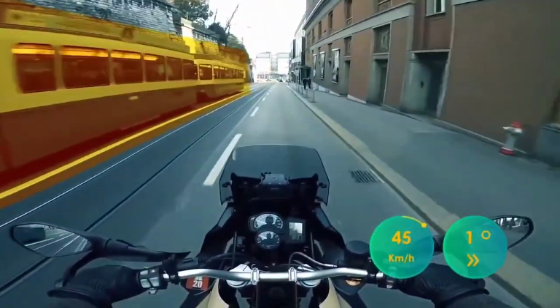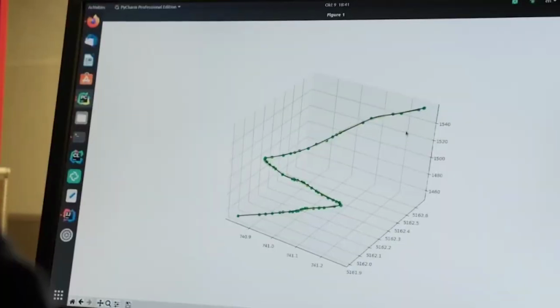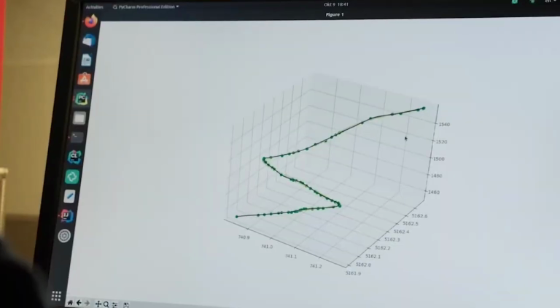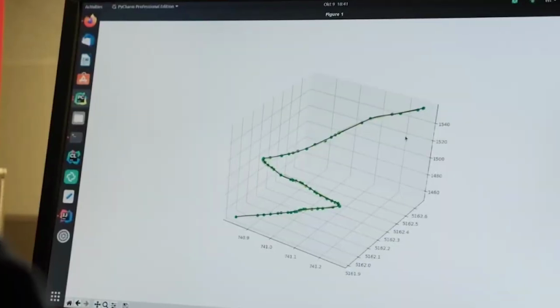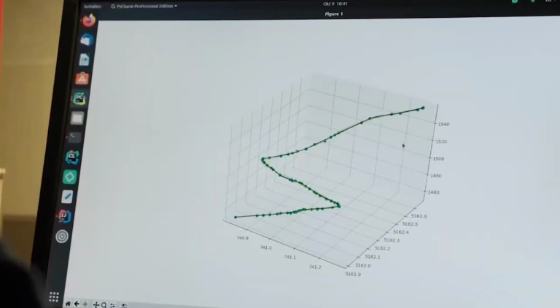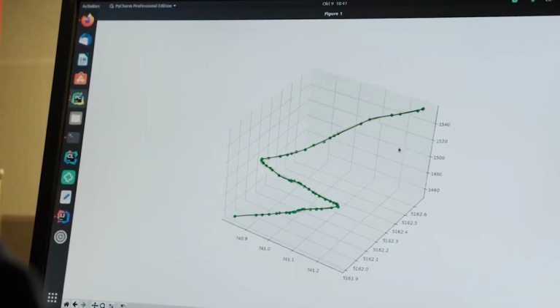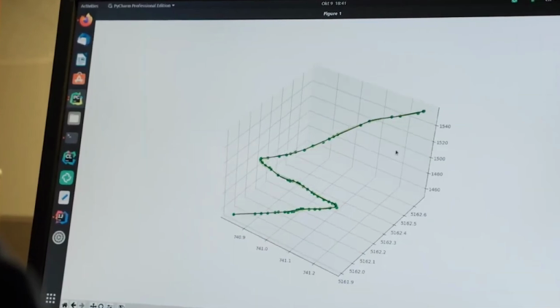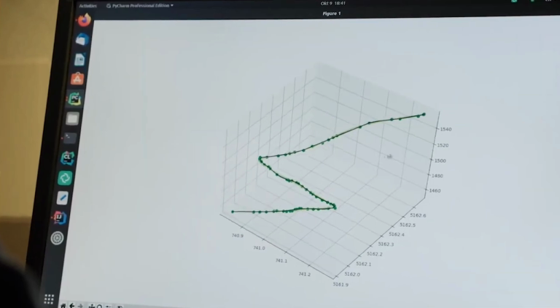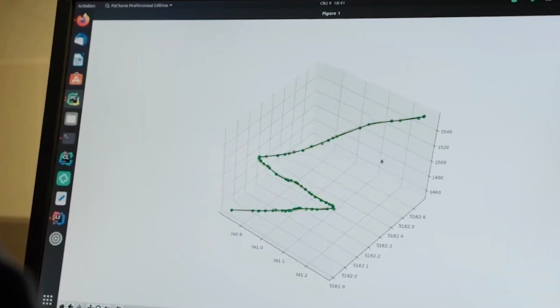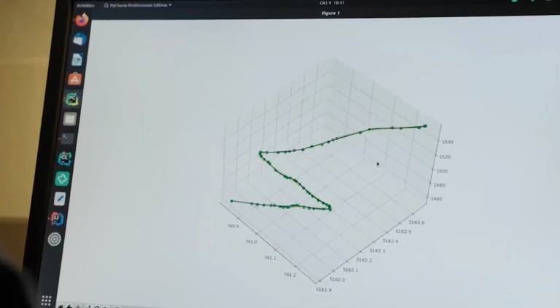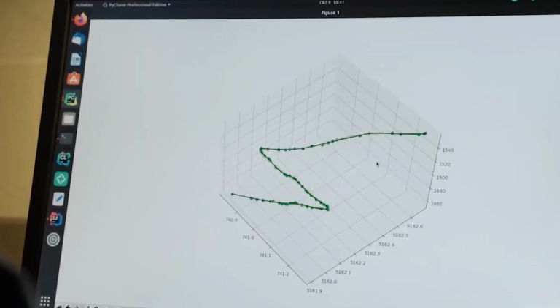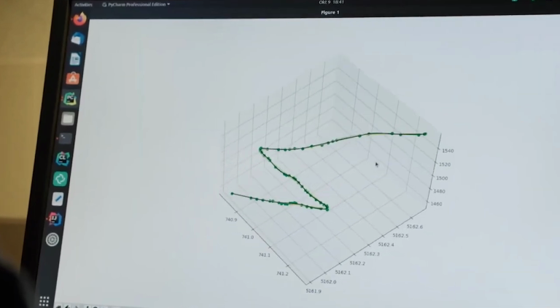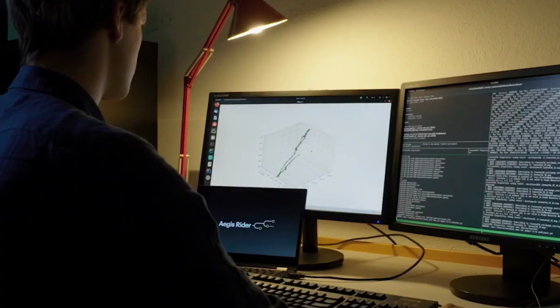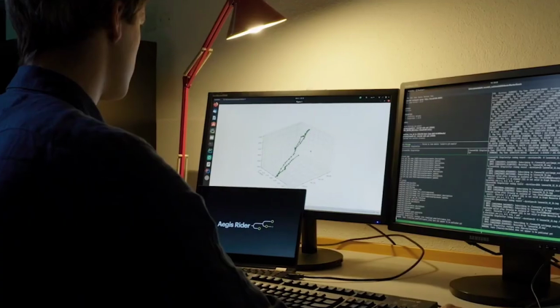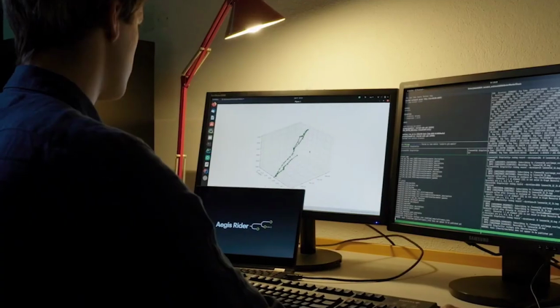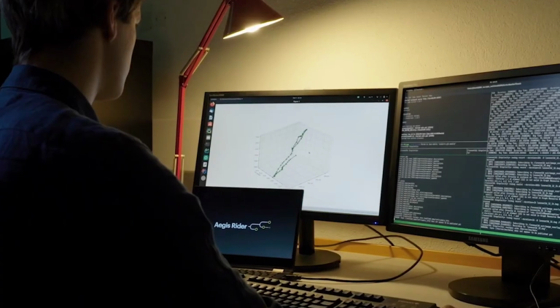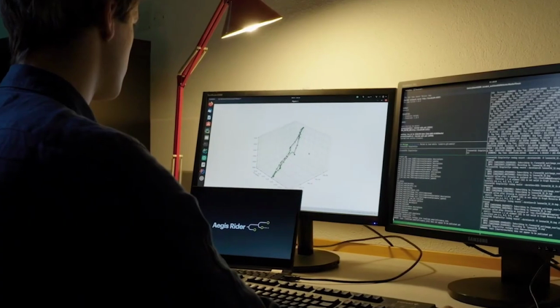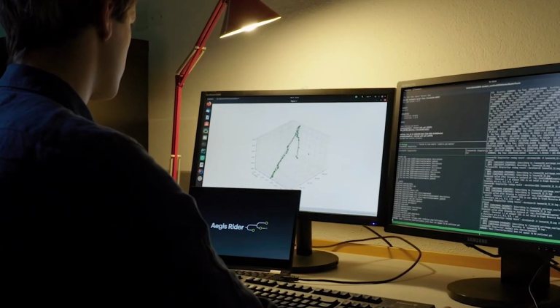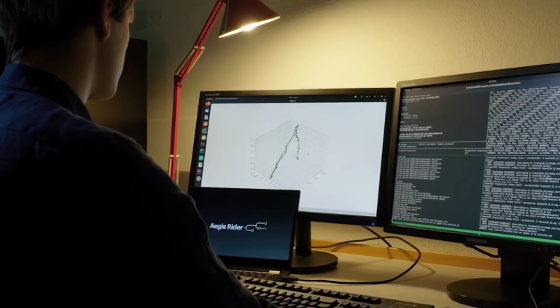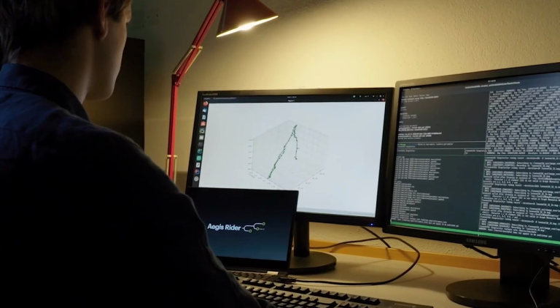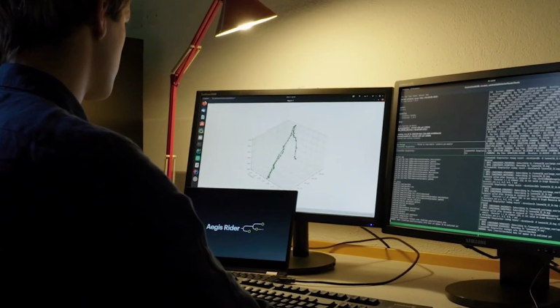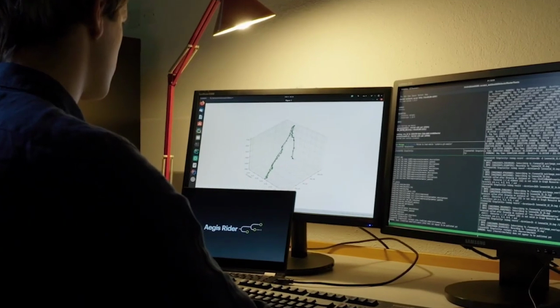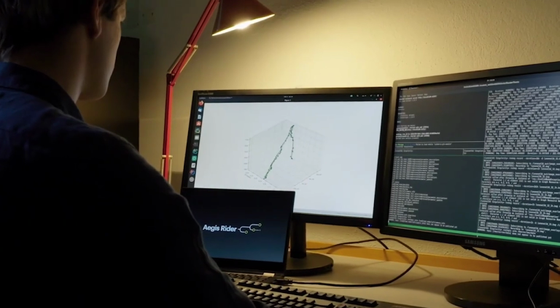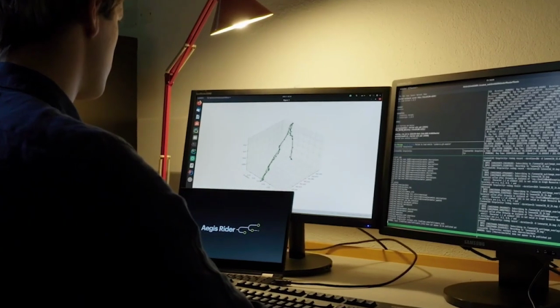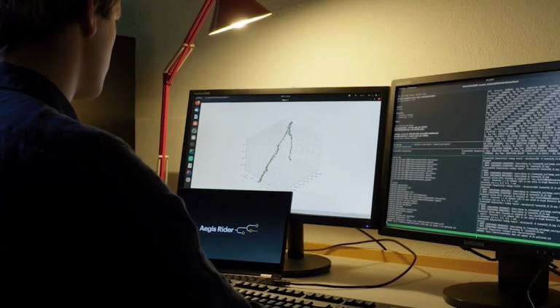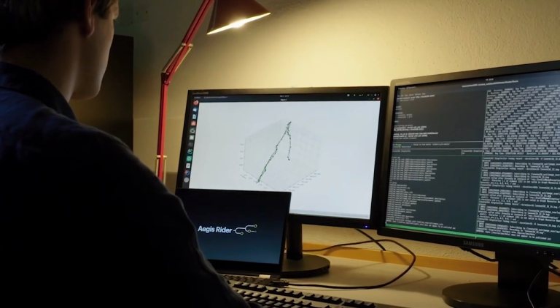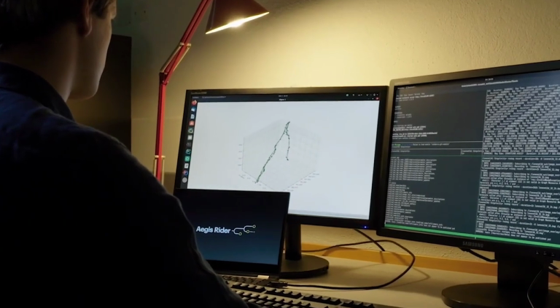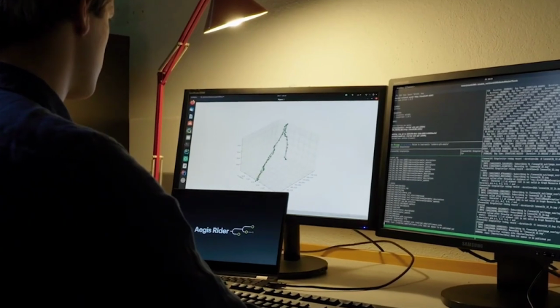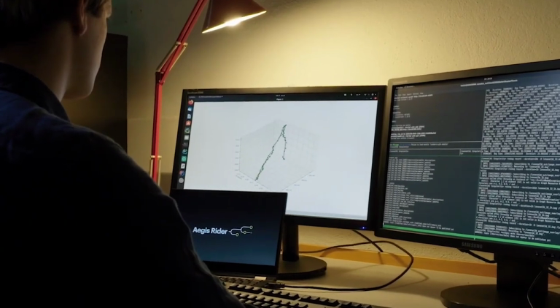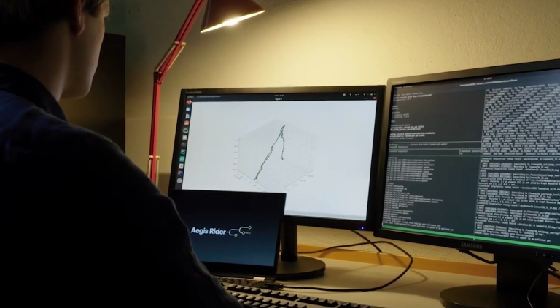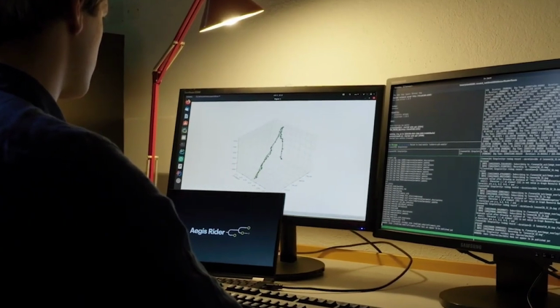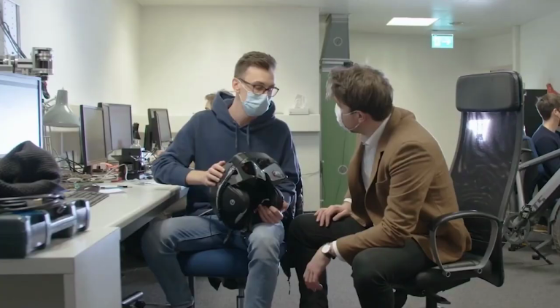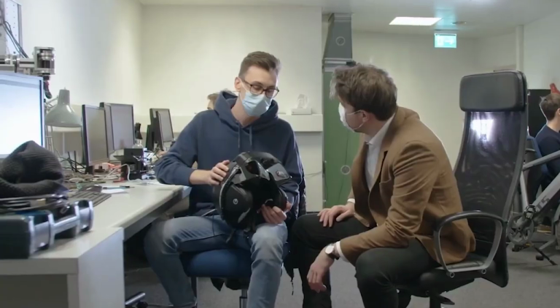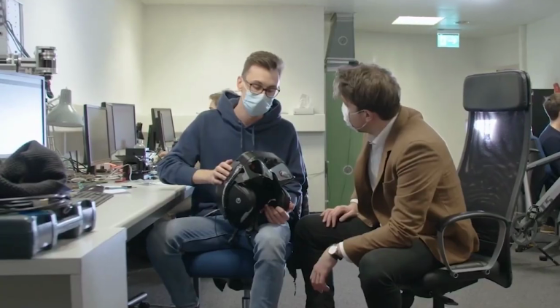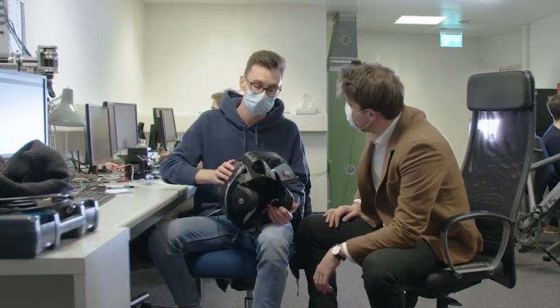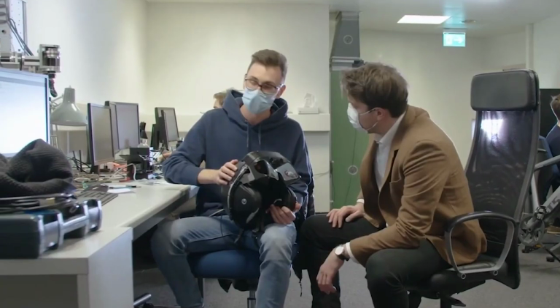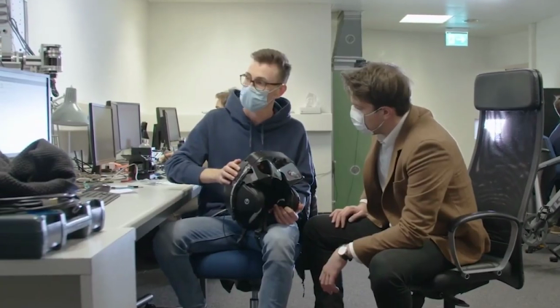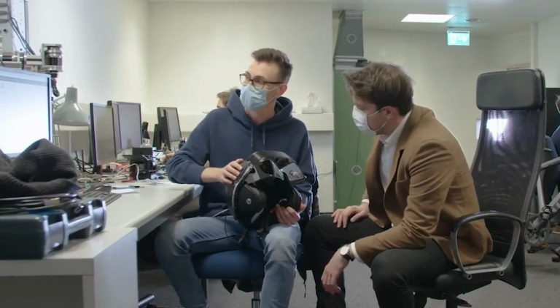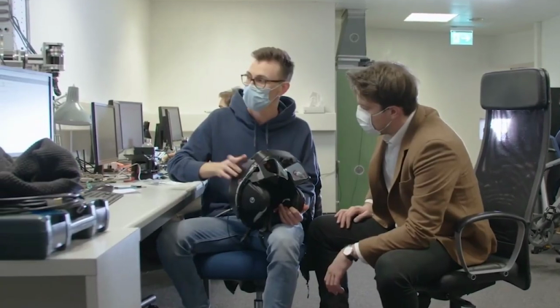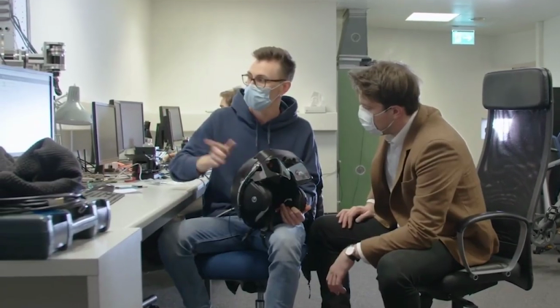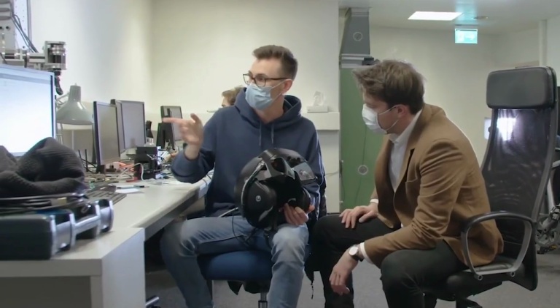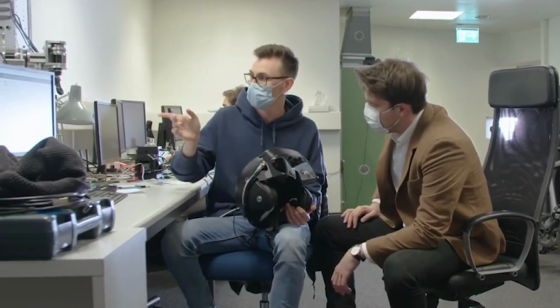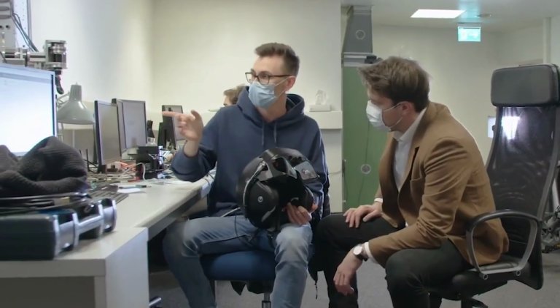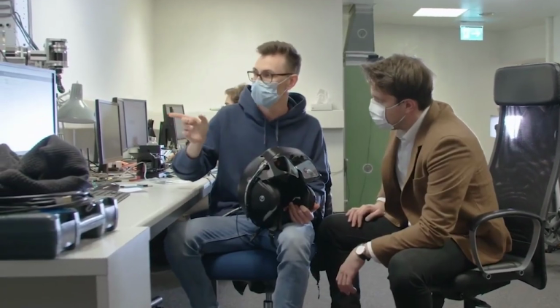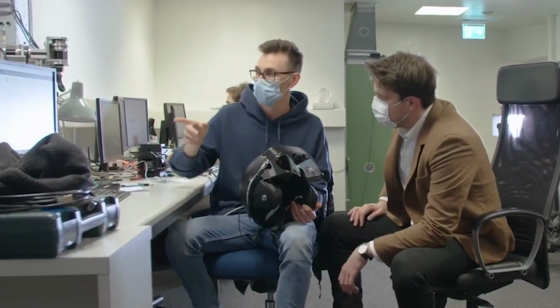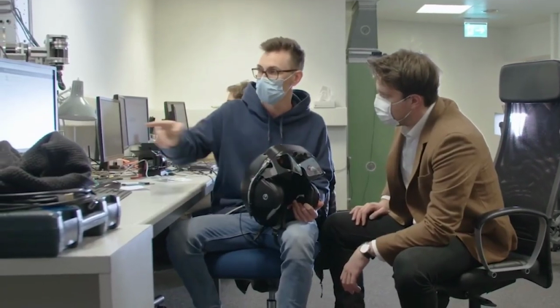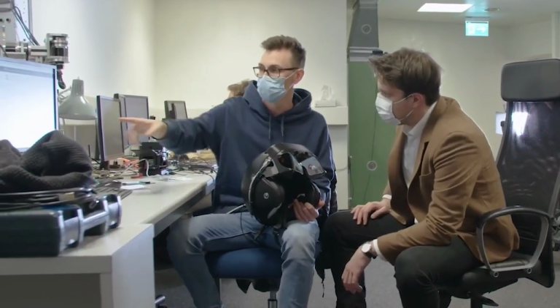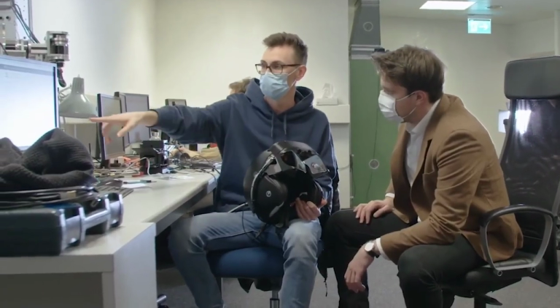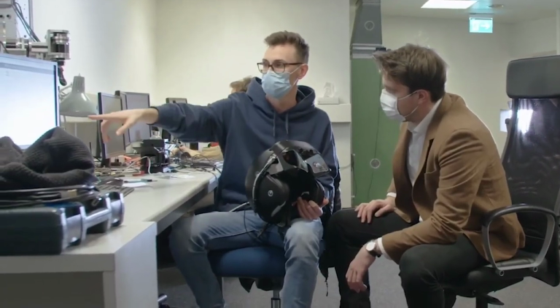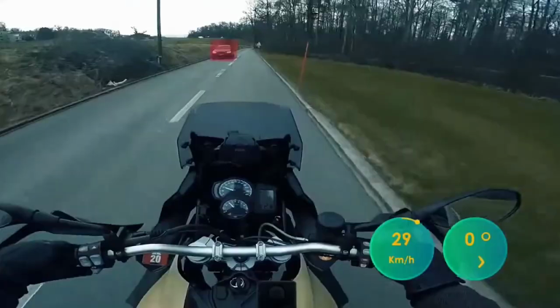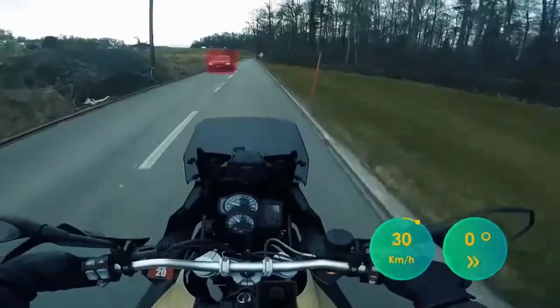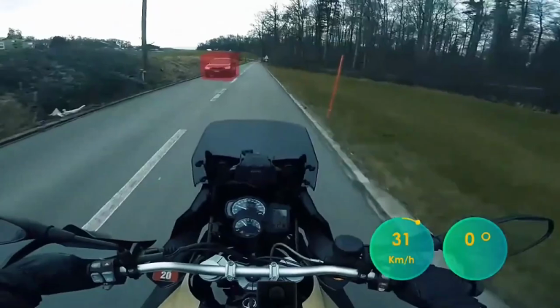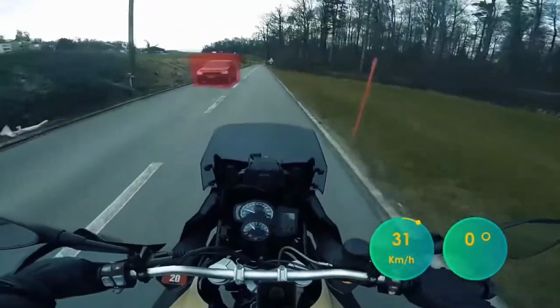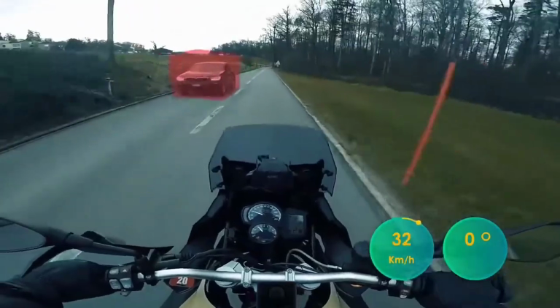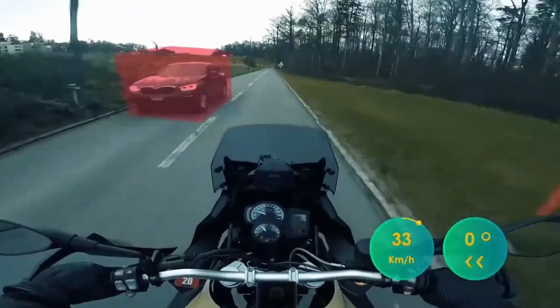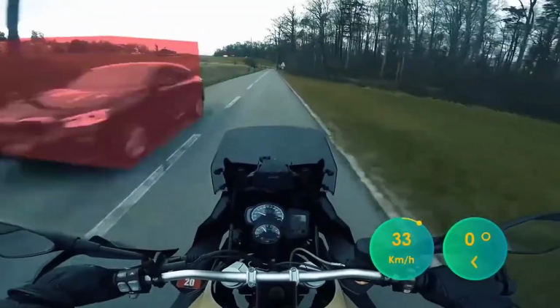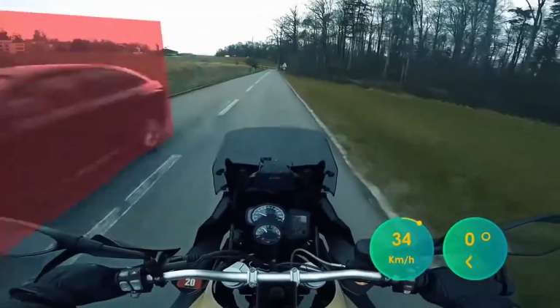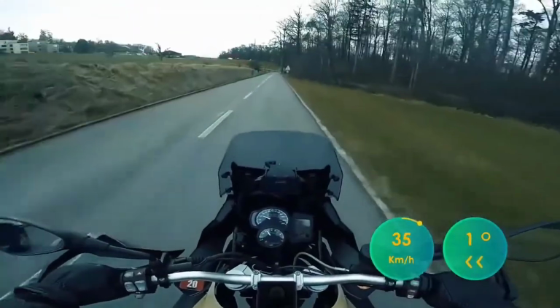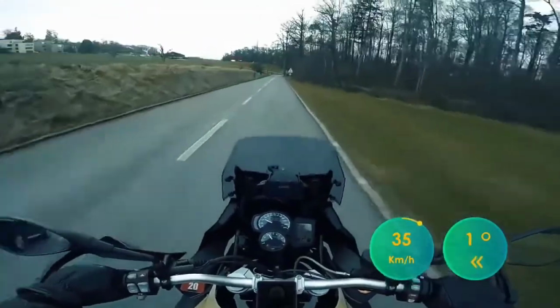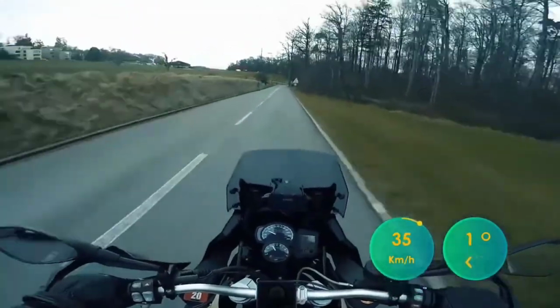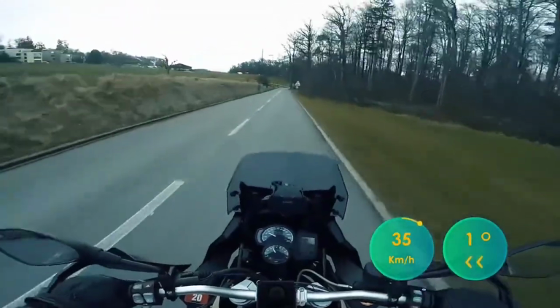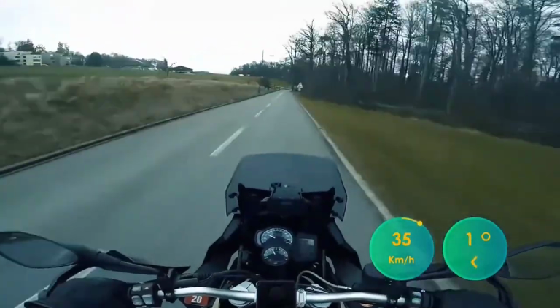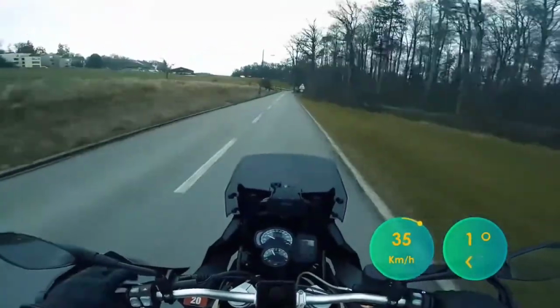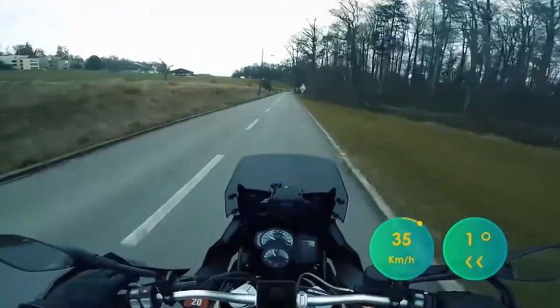Moreover, in case of incorrect behavior, it tells the rider how much to change the speed and the angle of the bike.